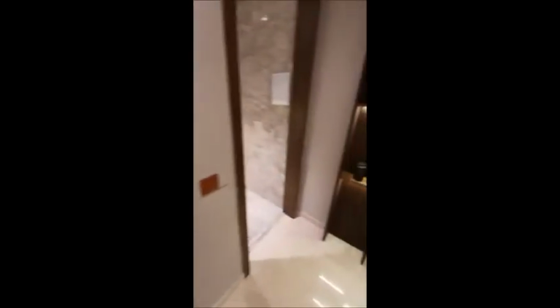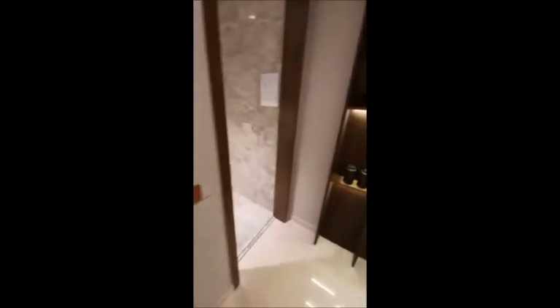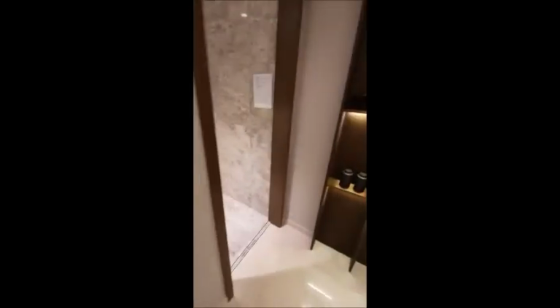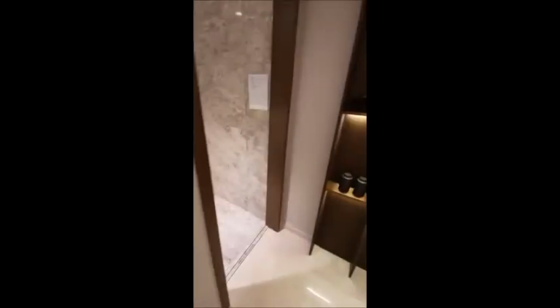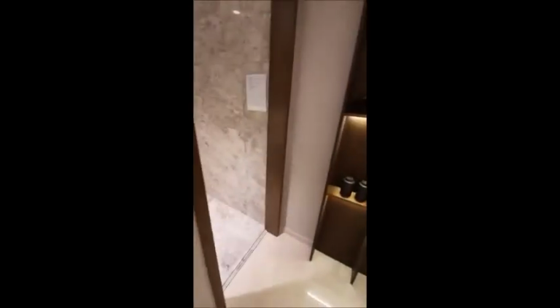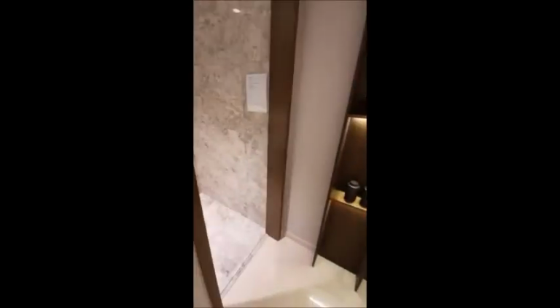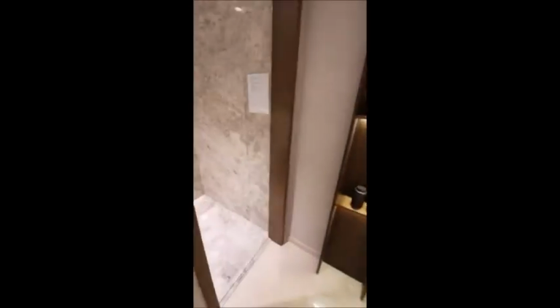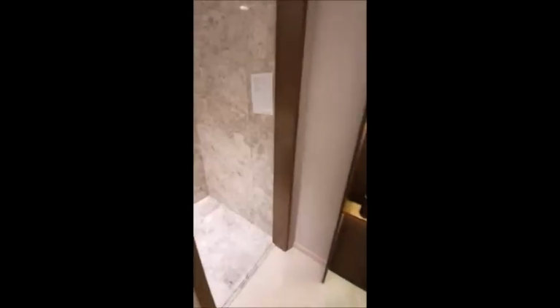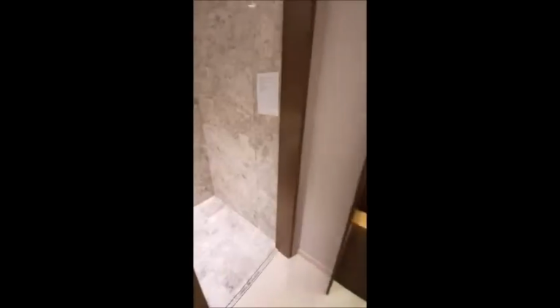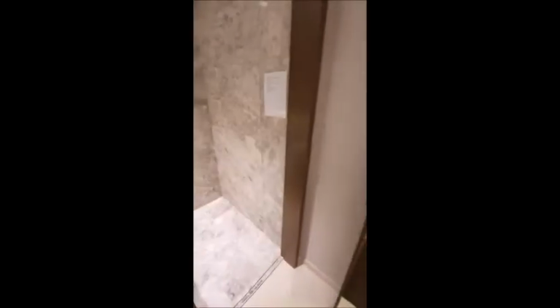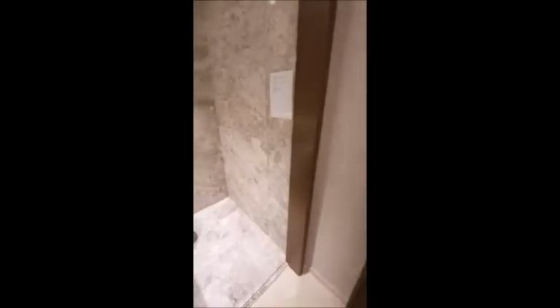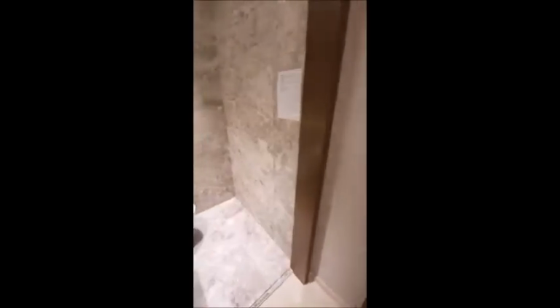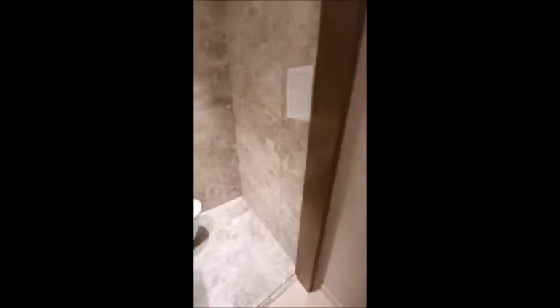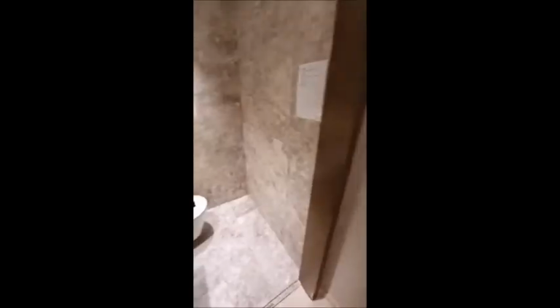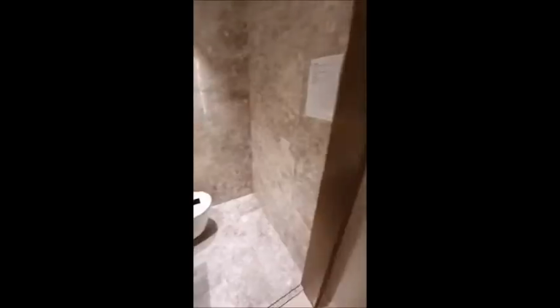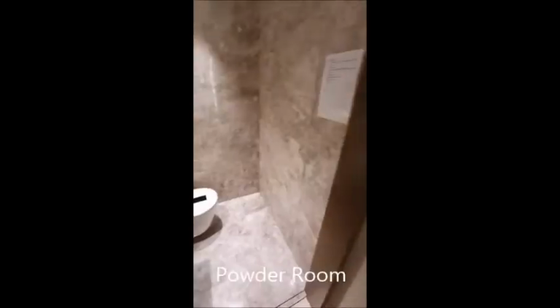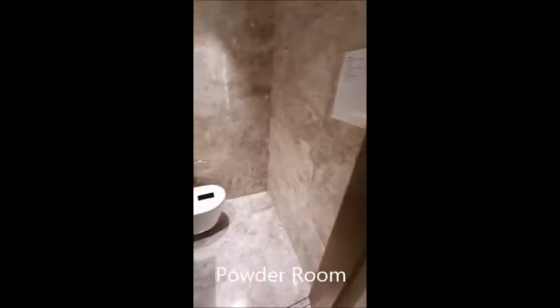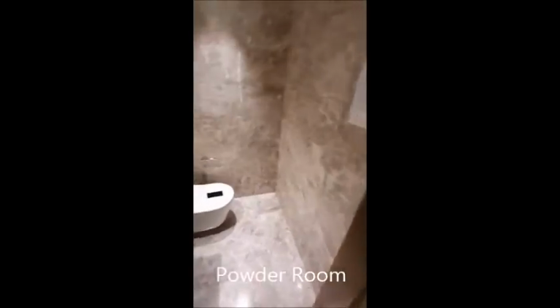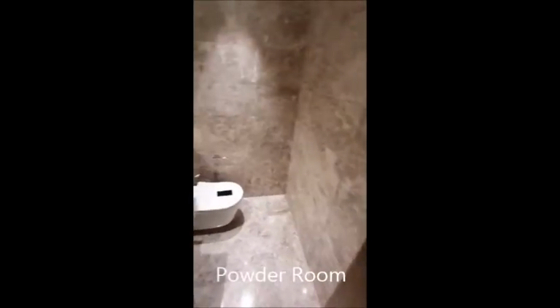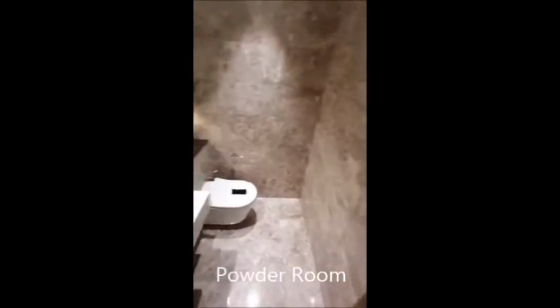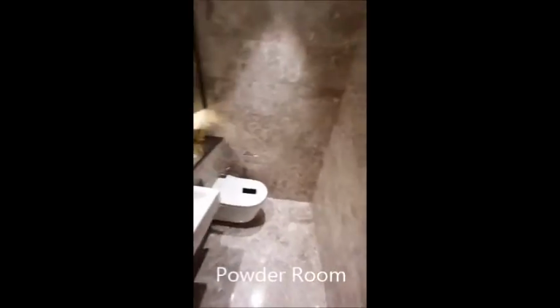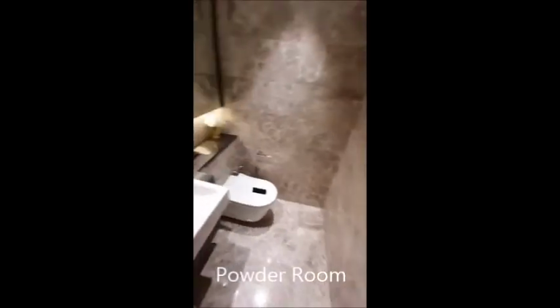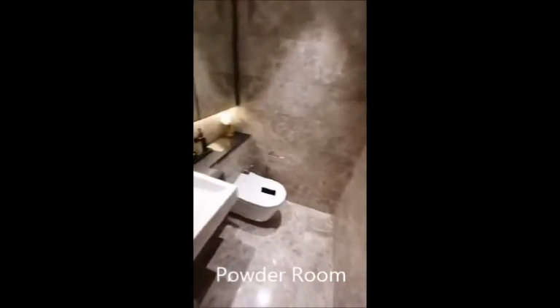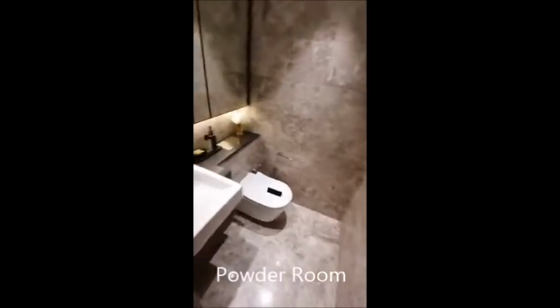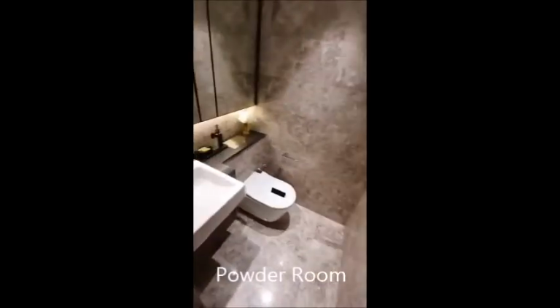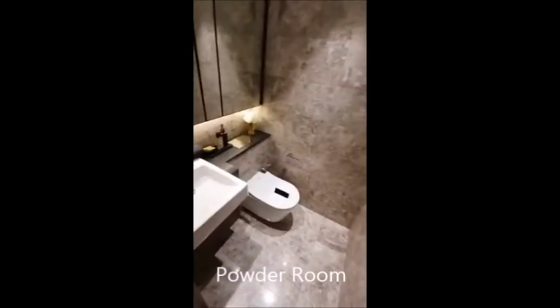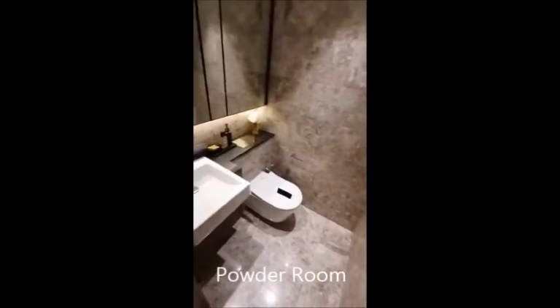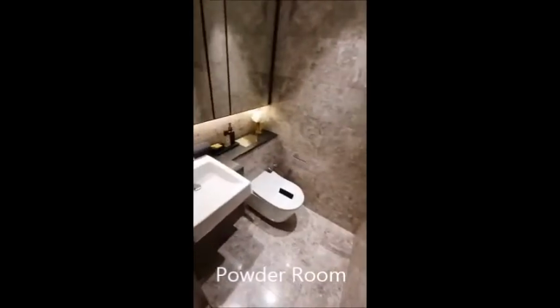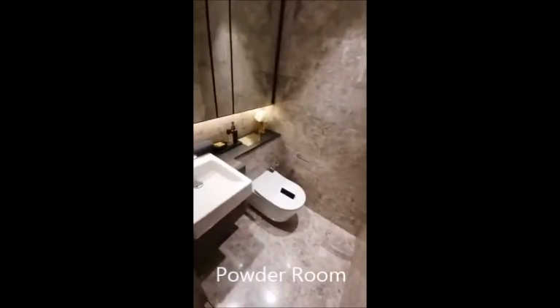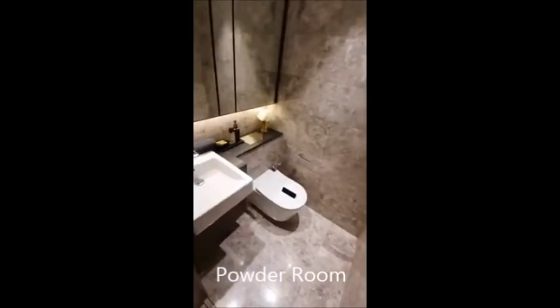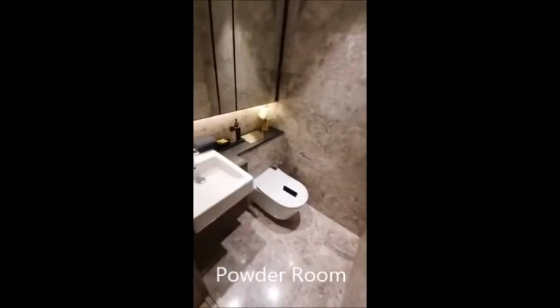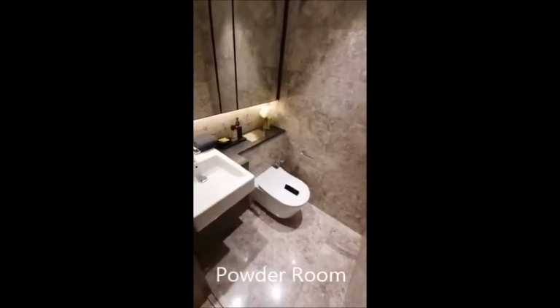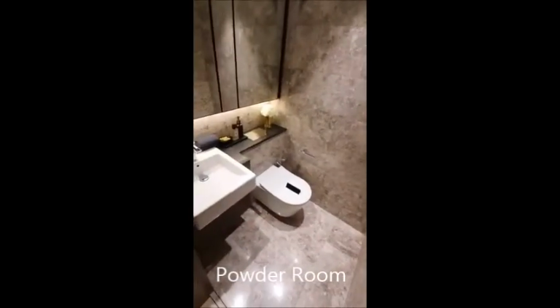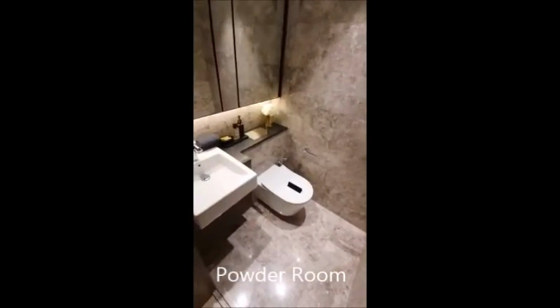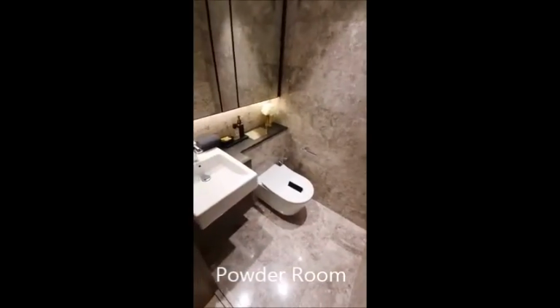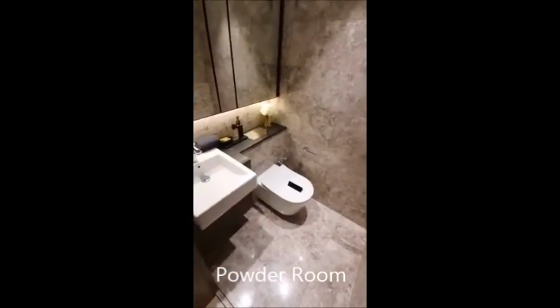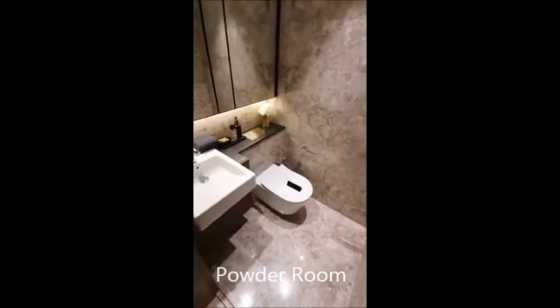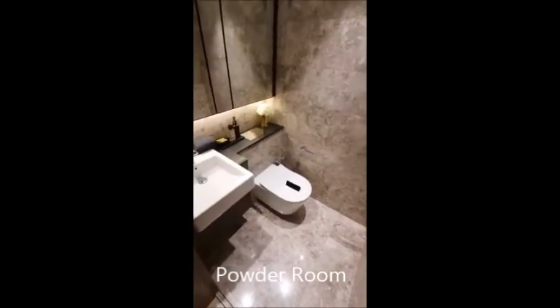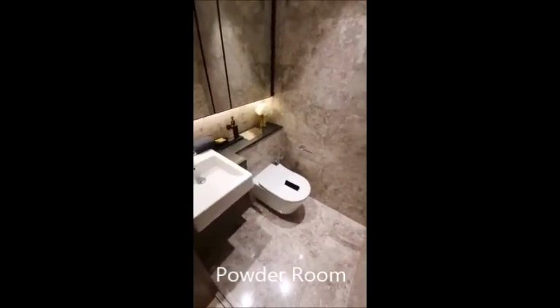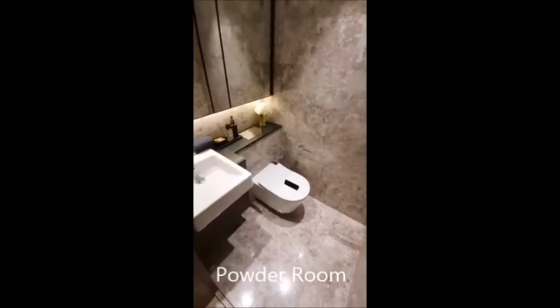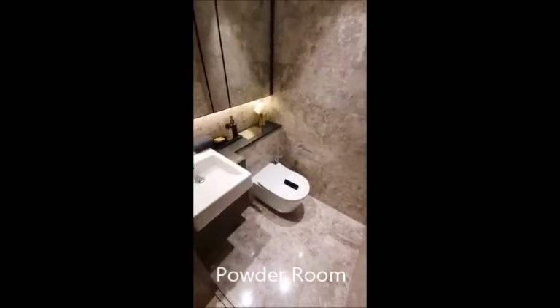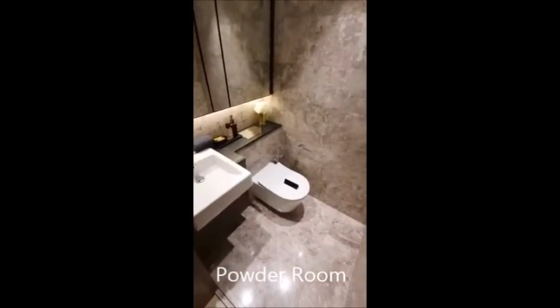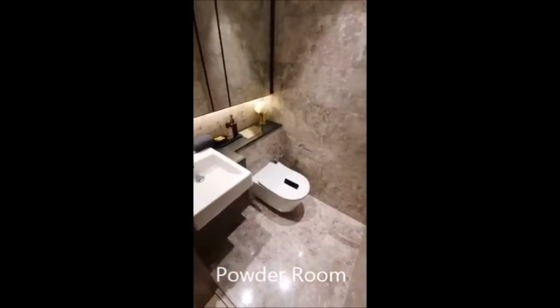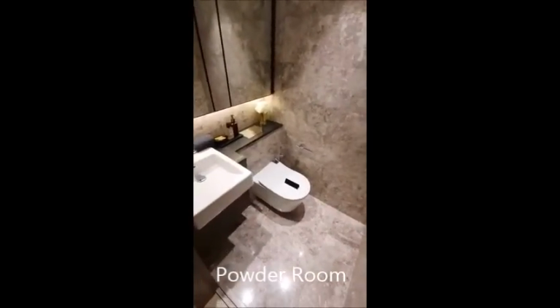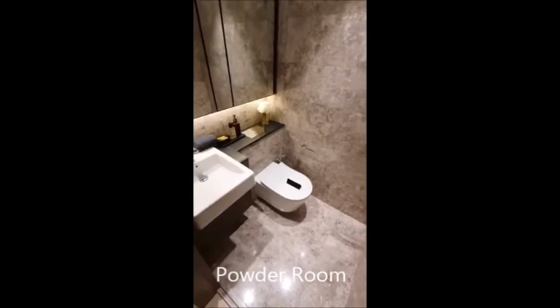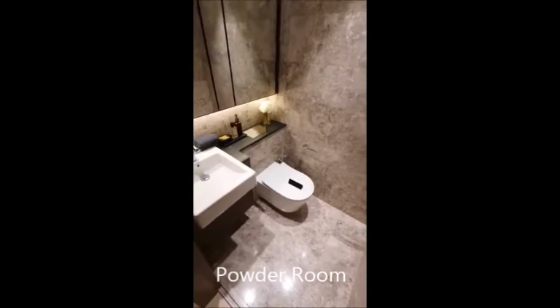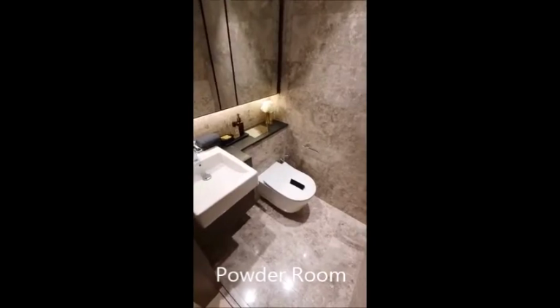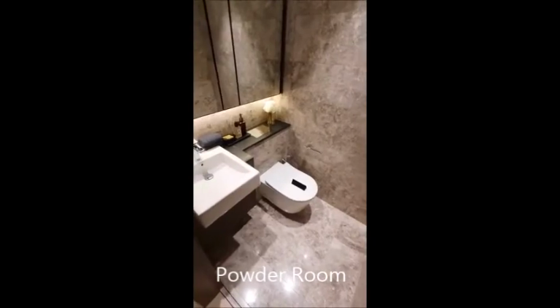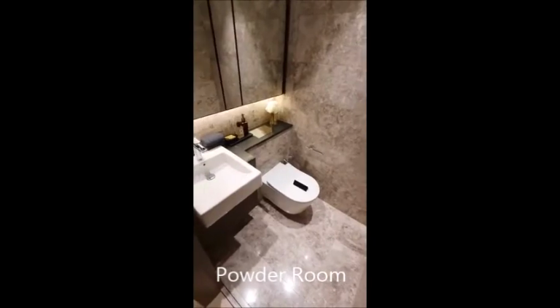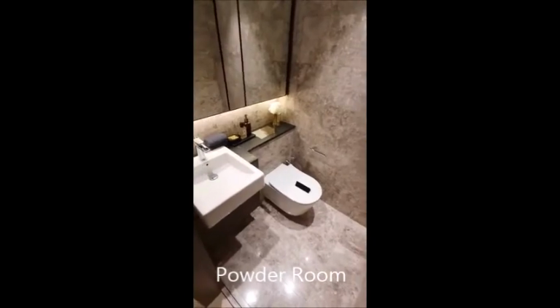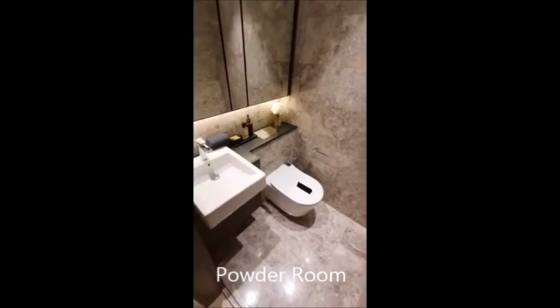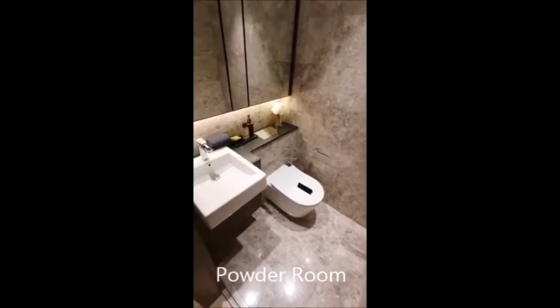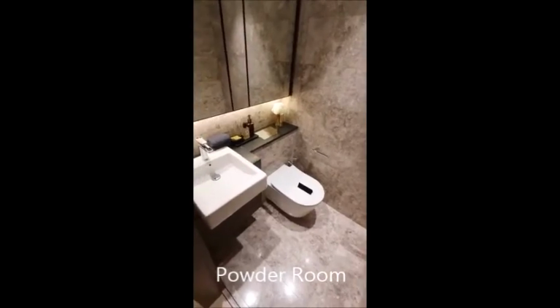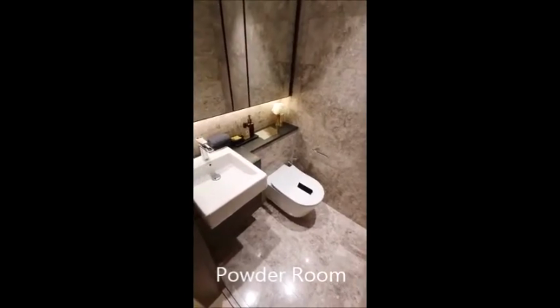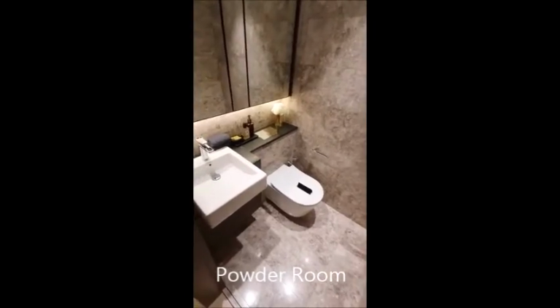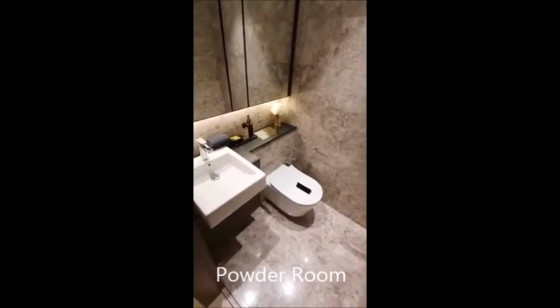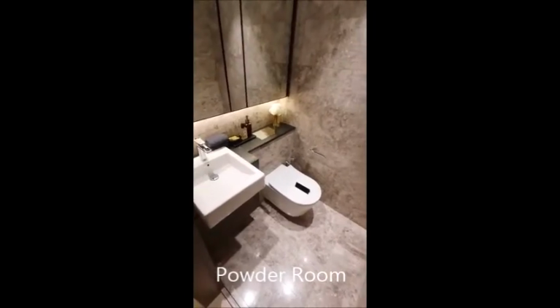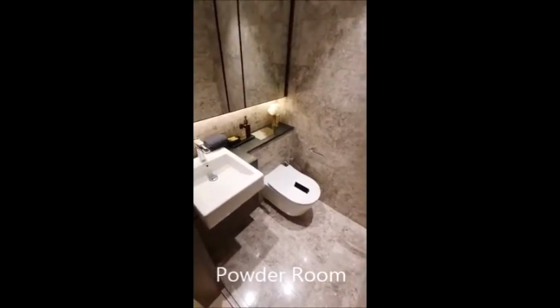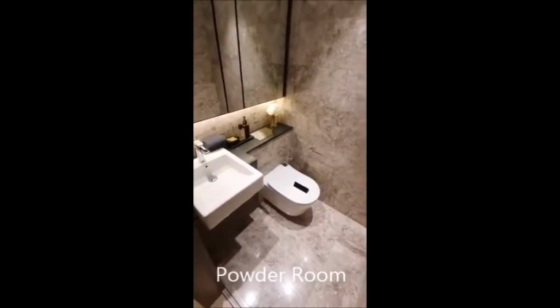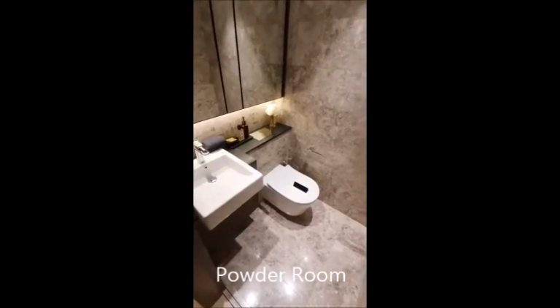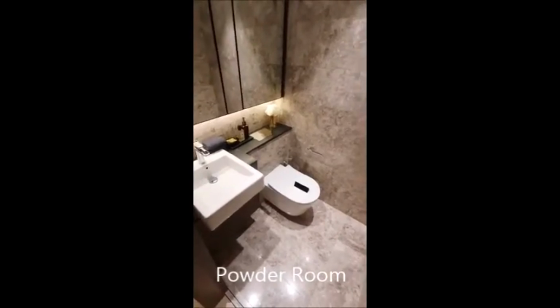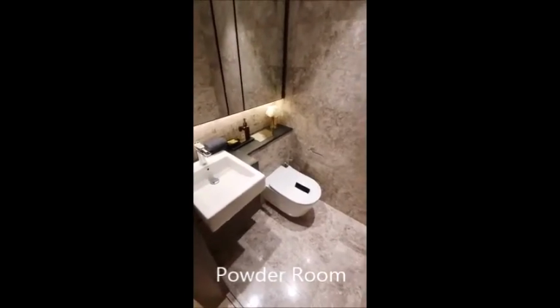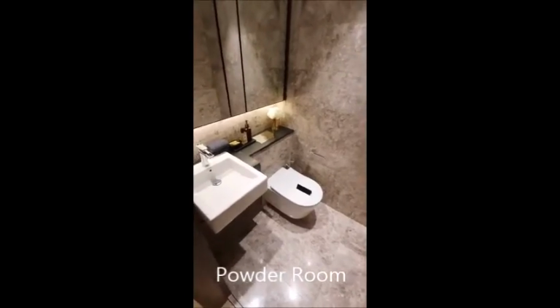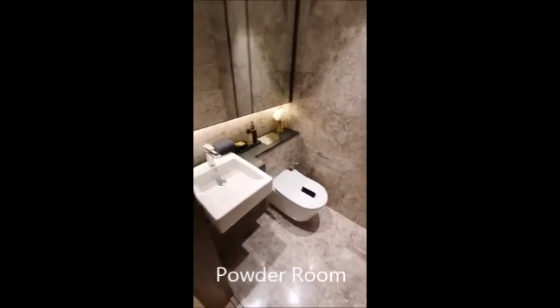Right here is the powder room. The powder room is where your guests can access, so you can entertain in this area.